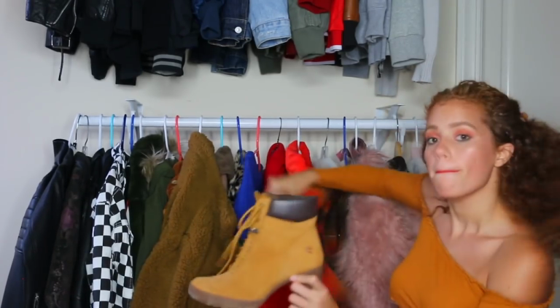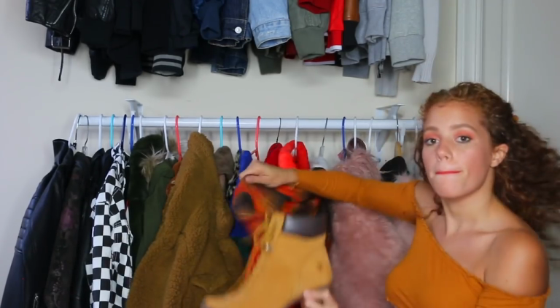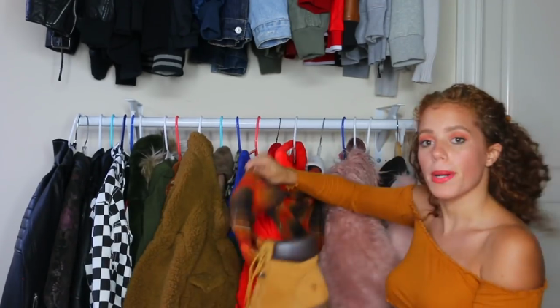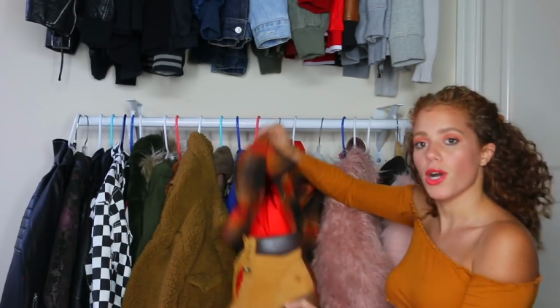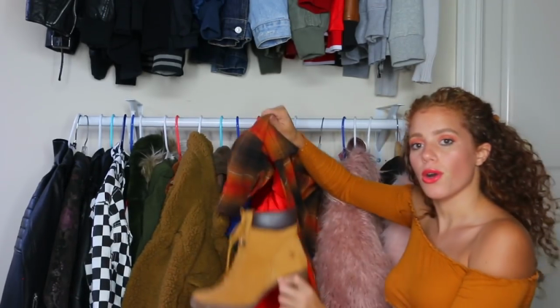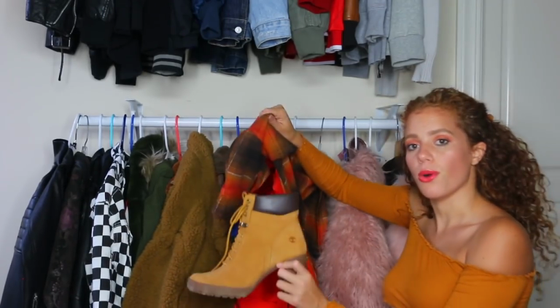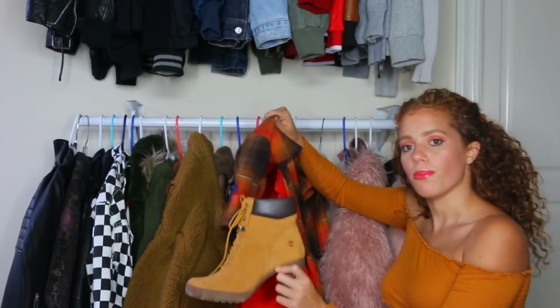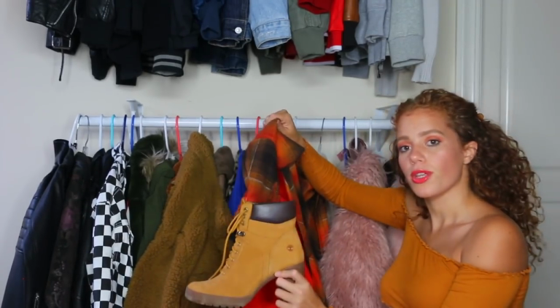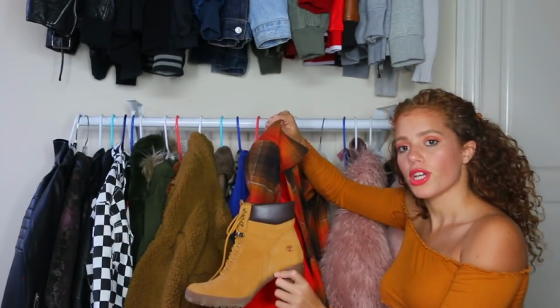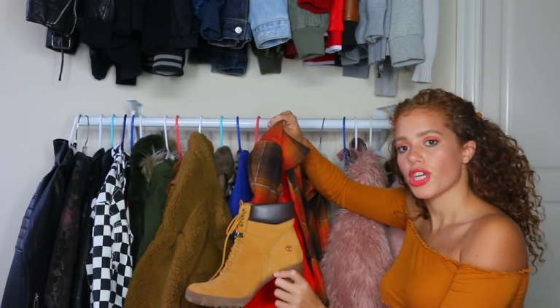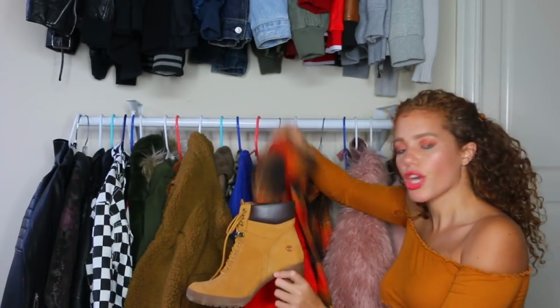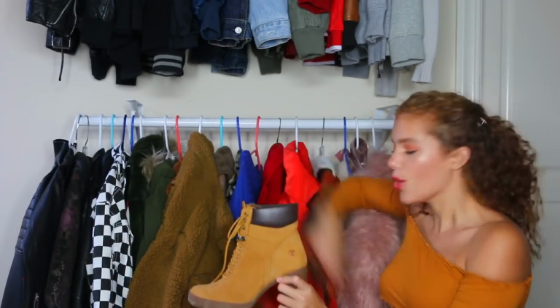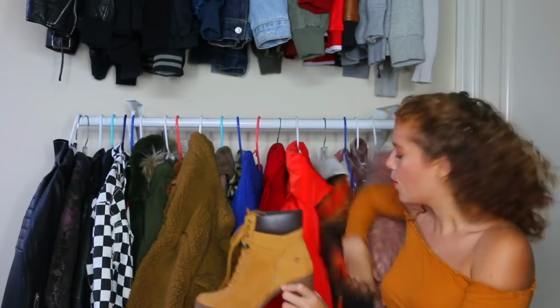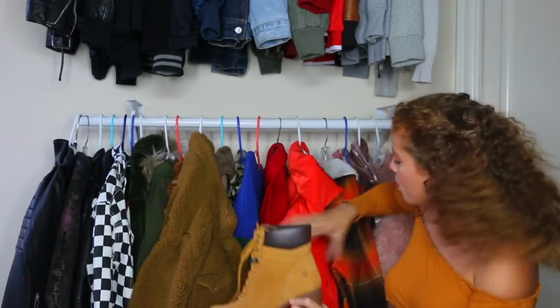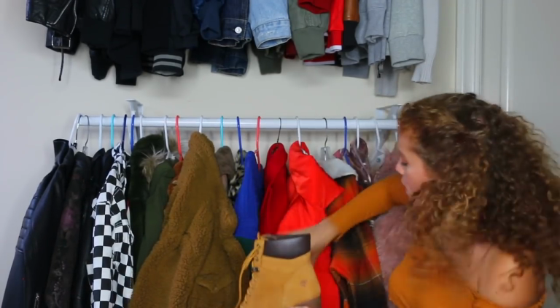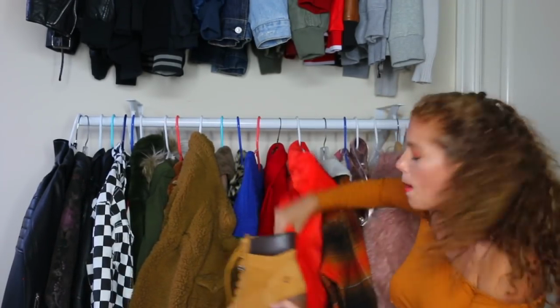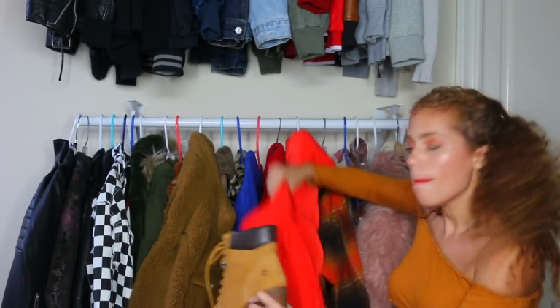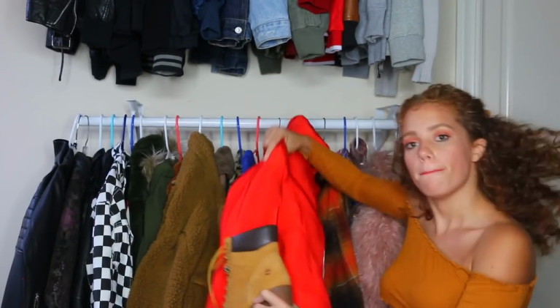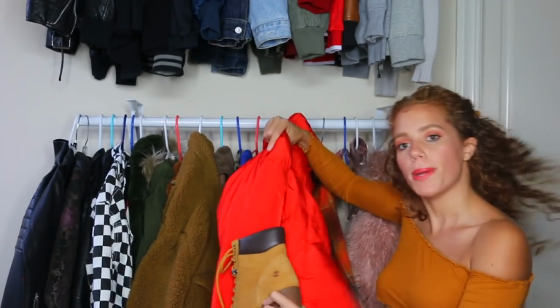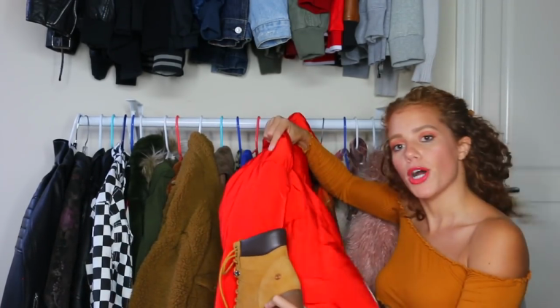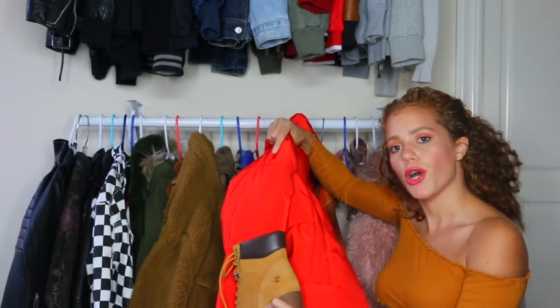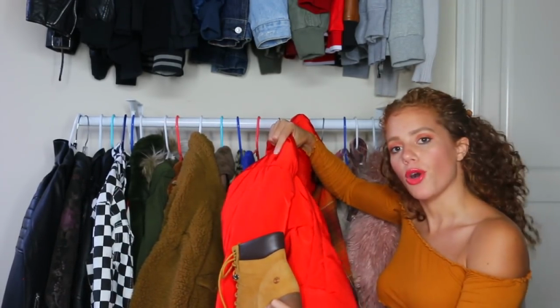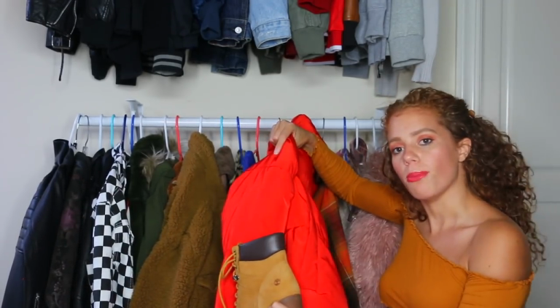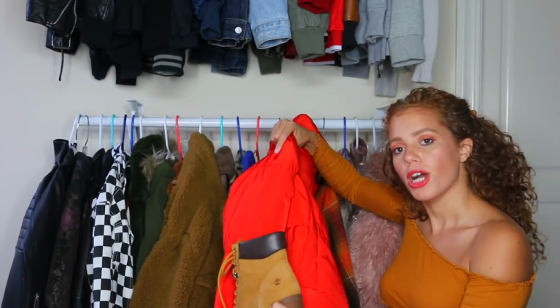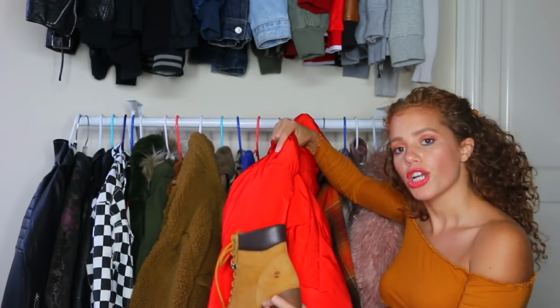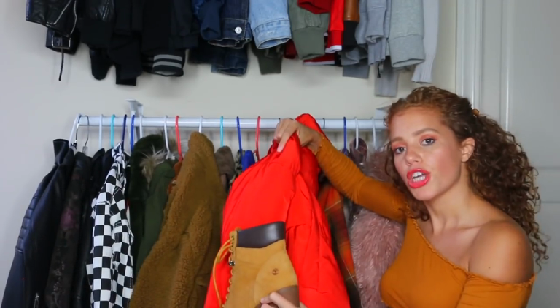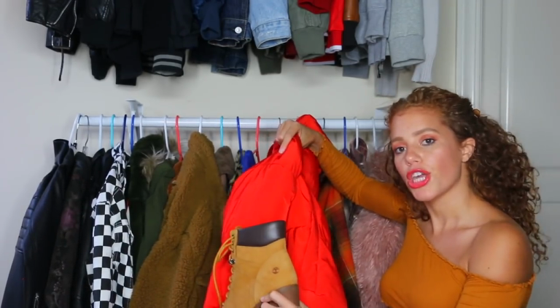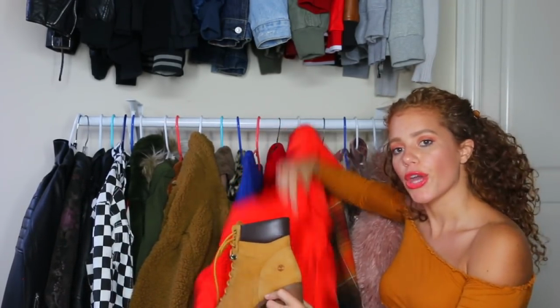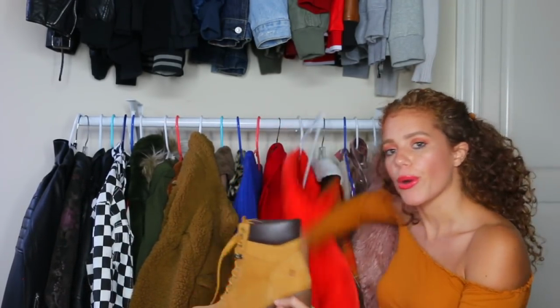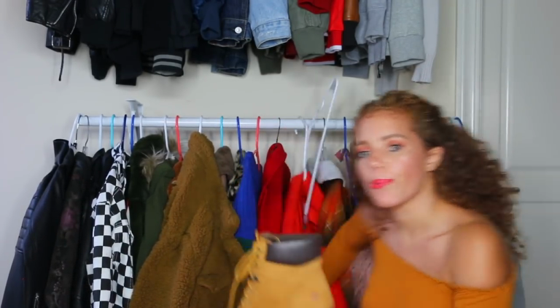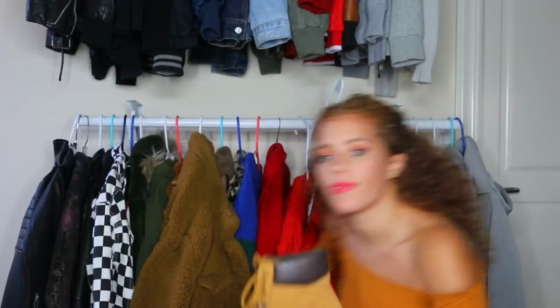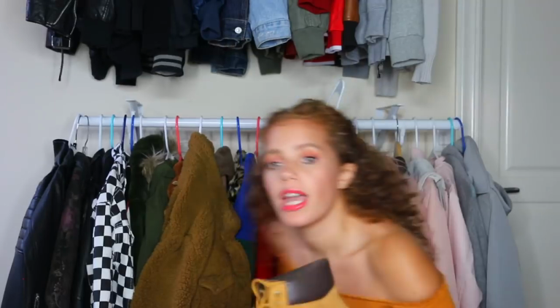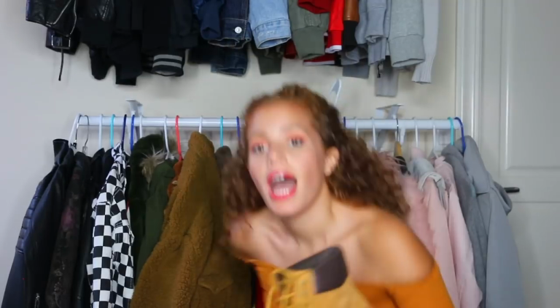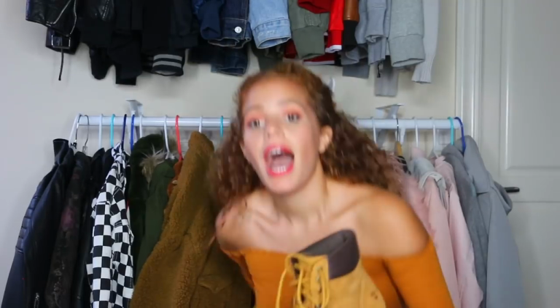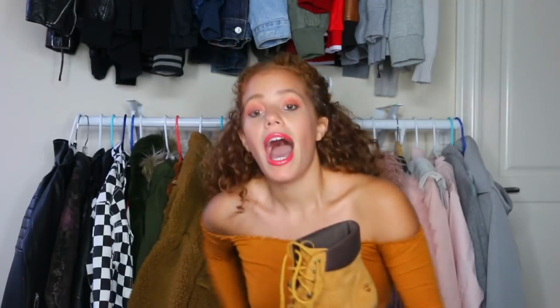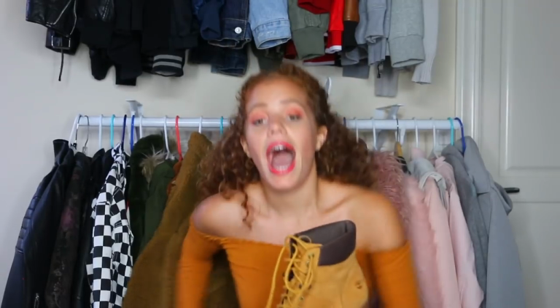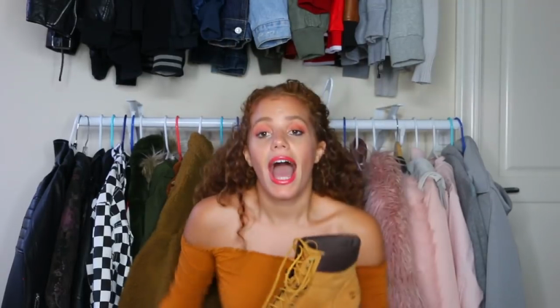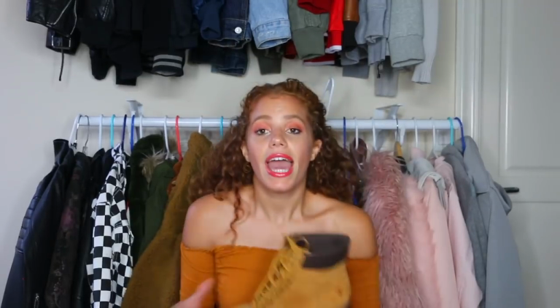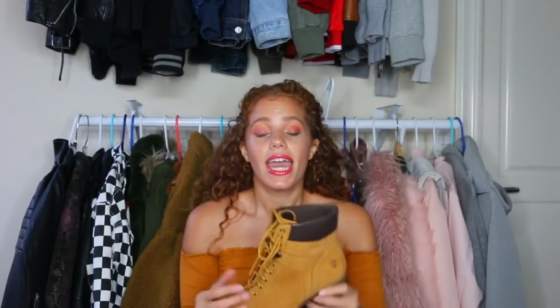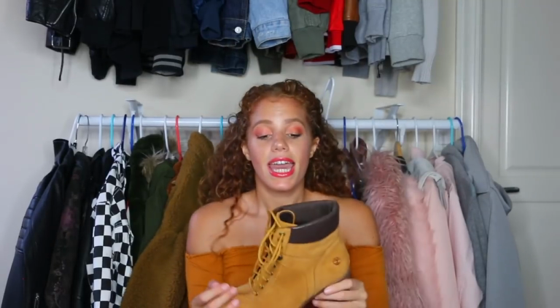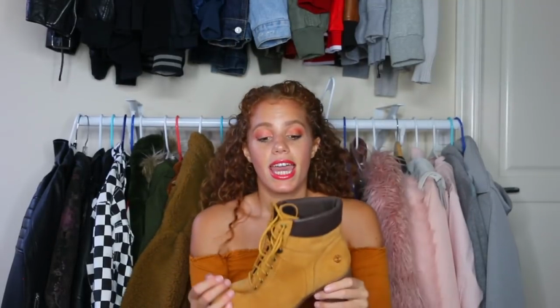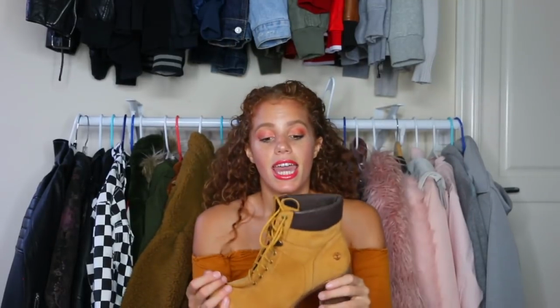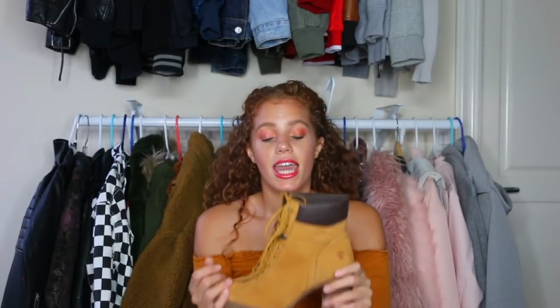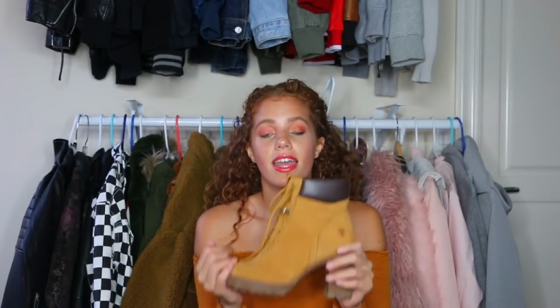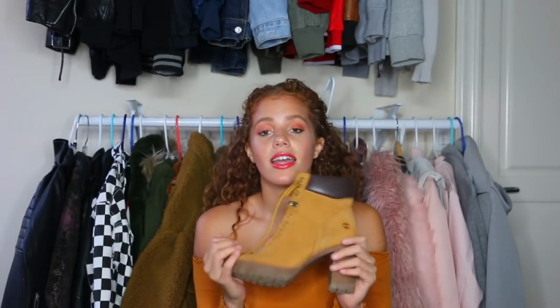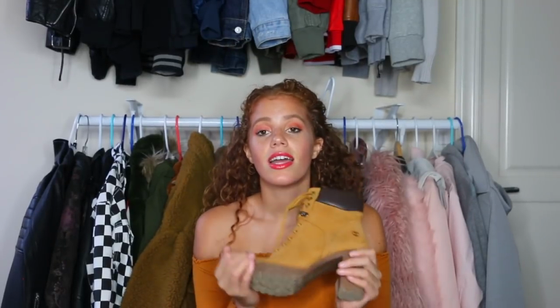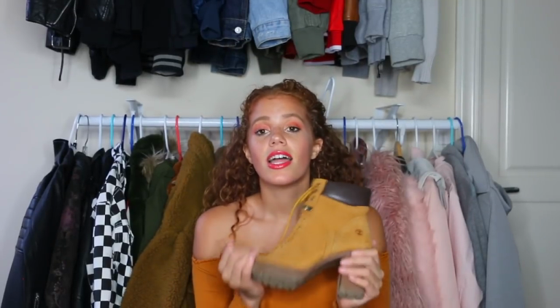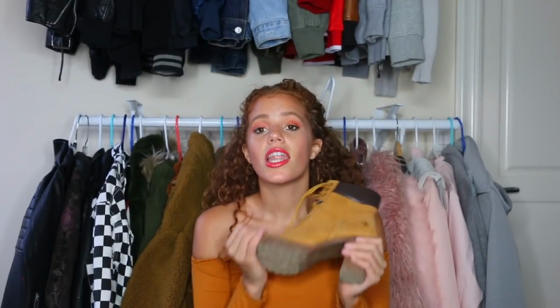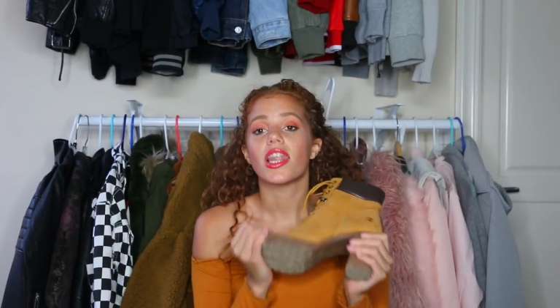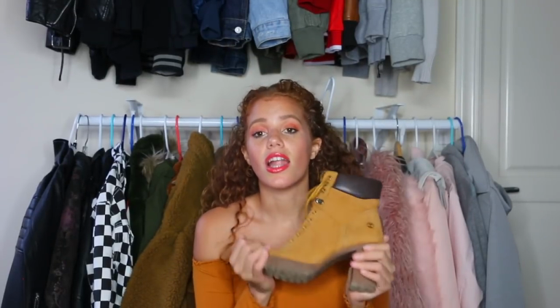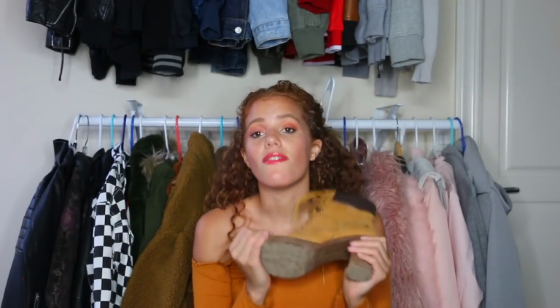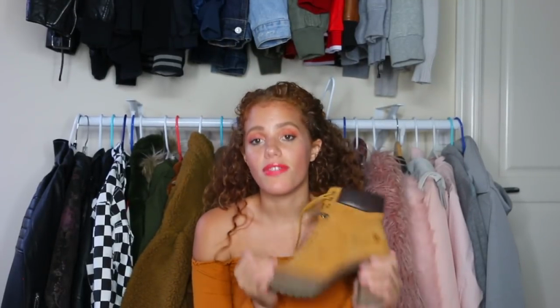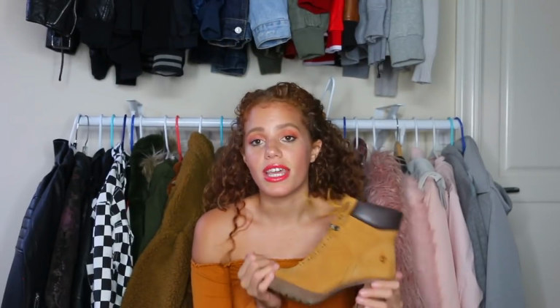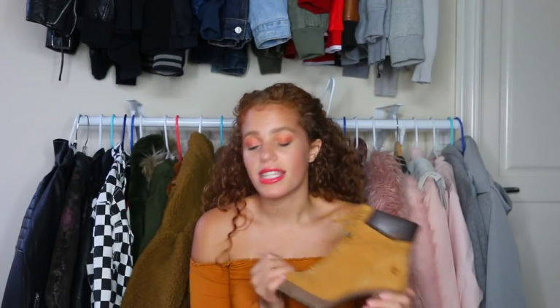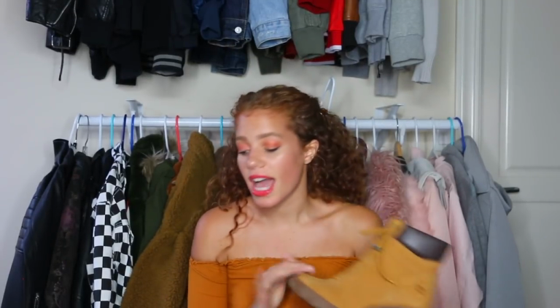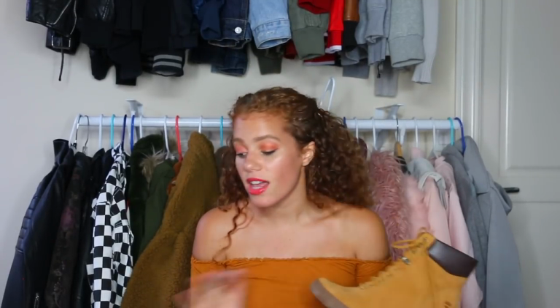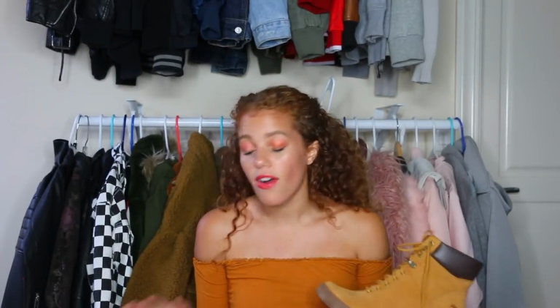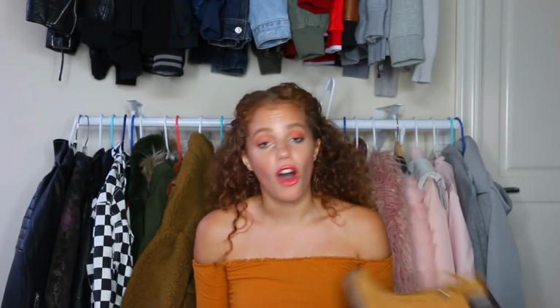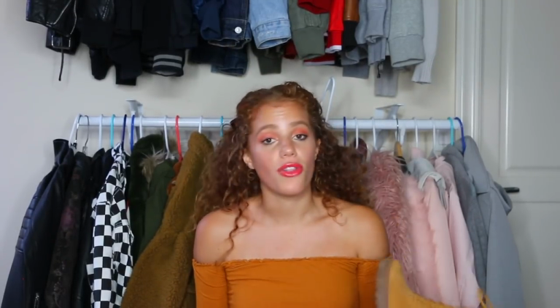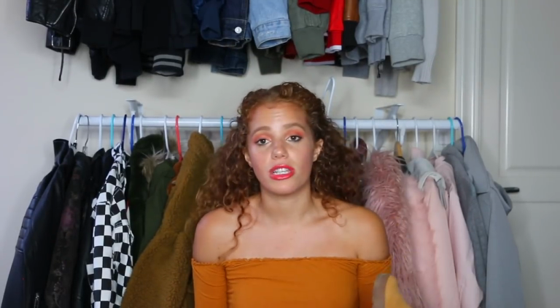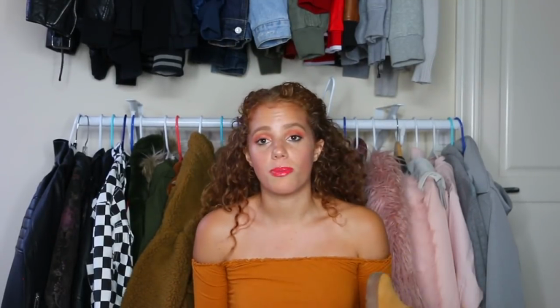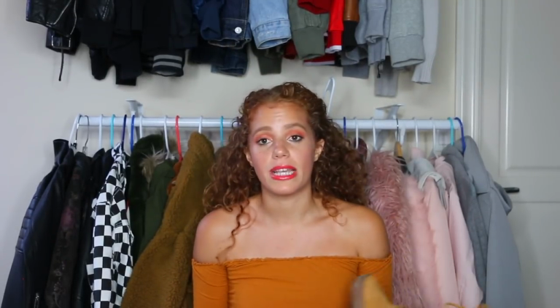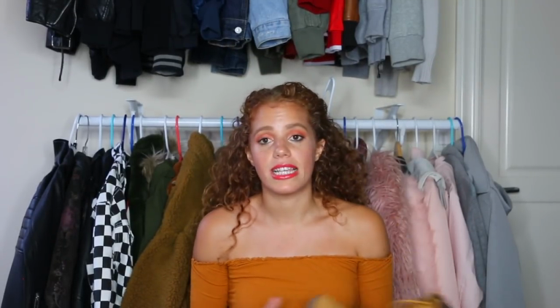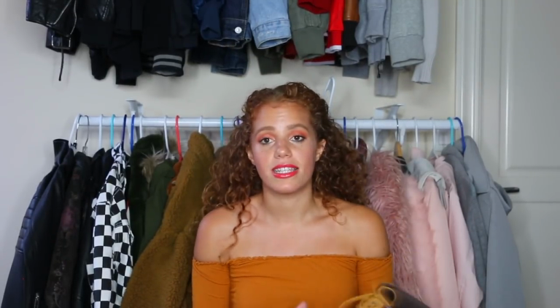Boom — cute. Boom — cute. I love these. I love all of these pieces.